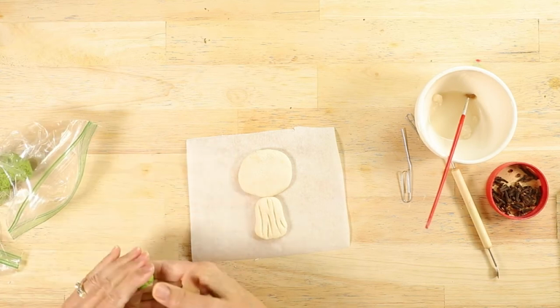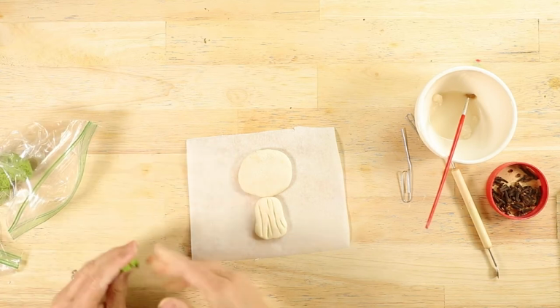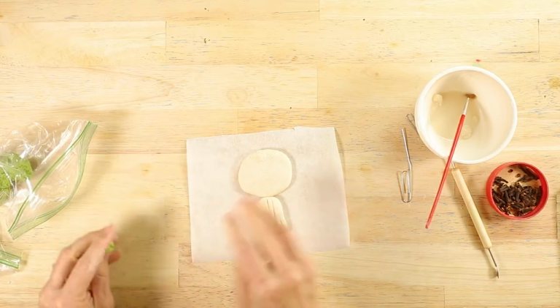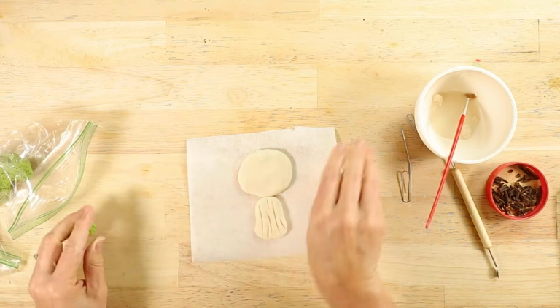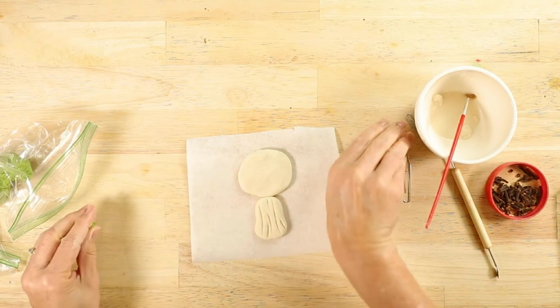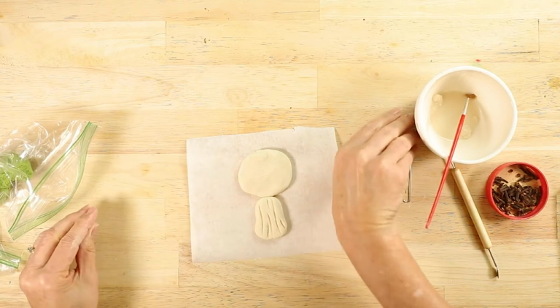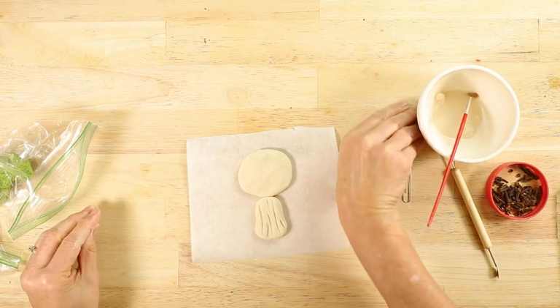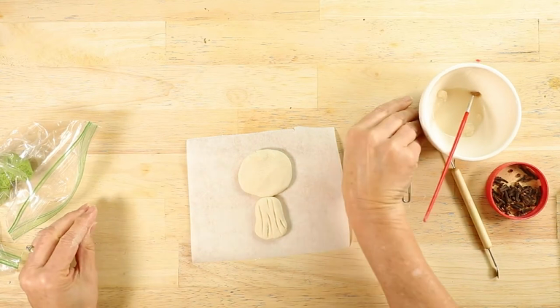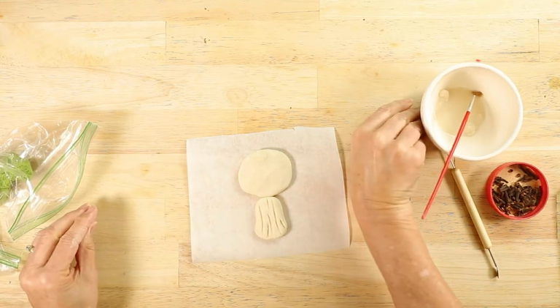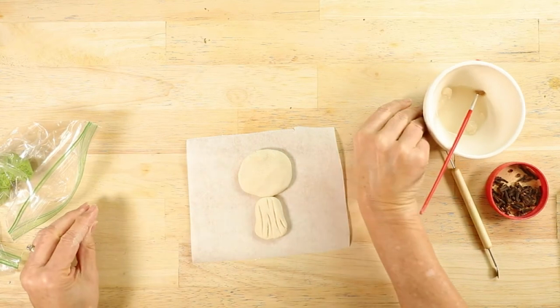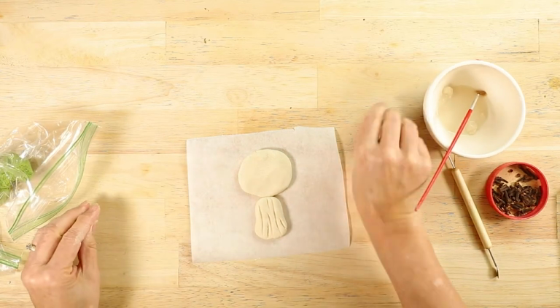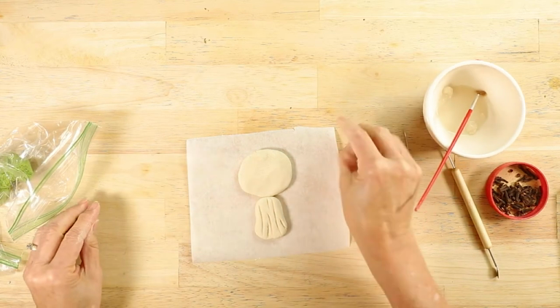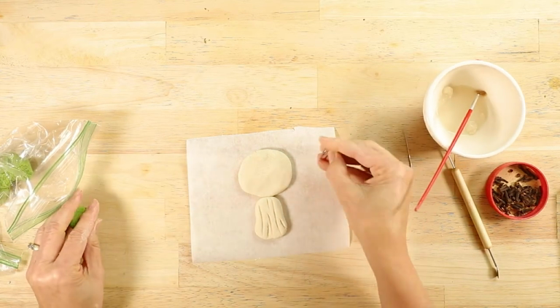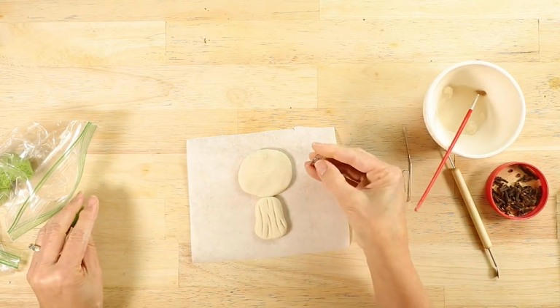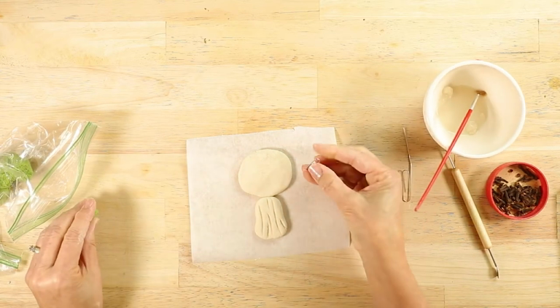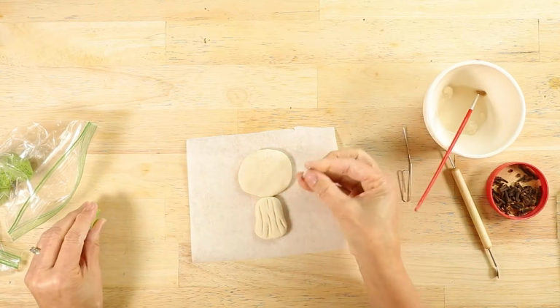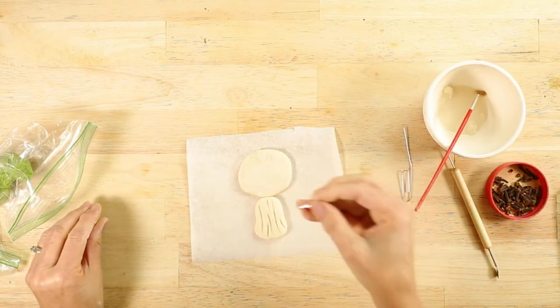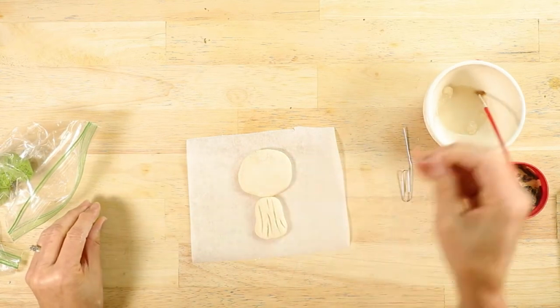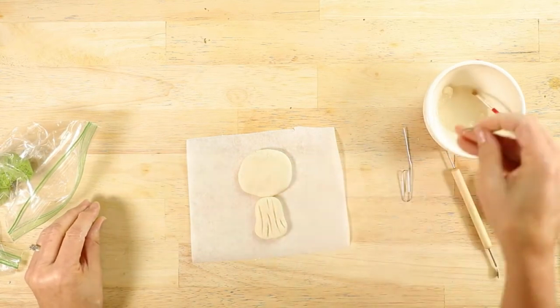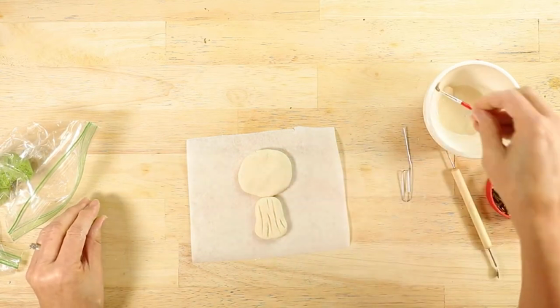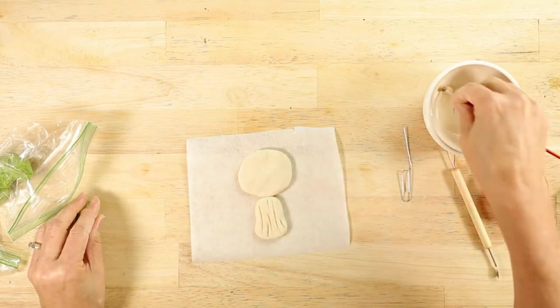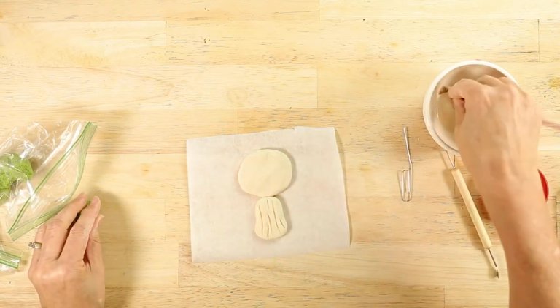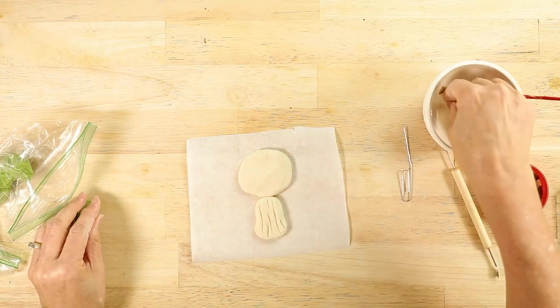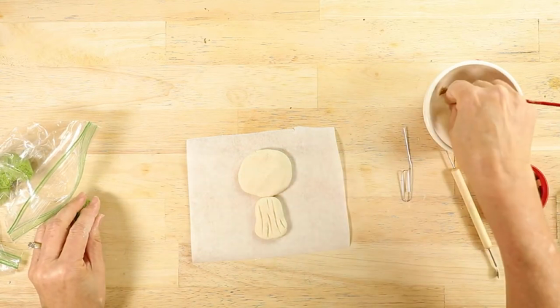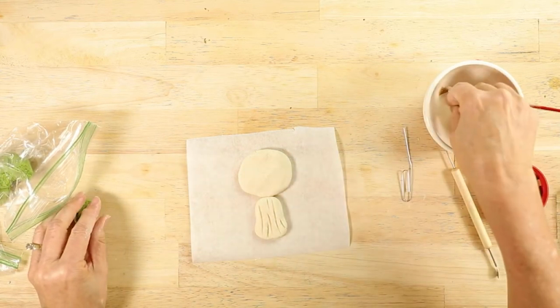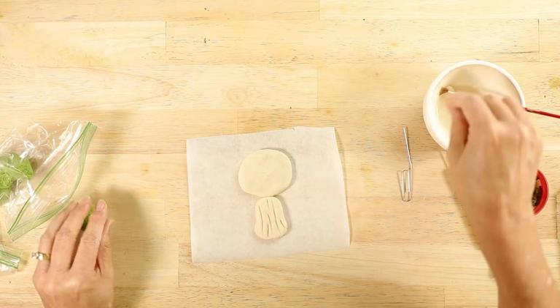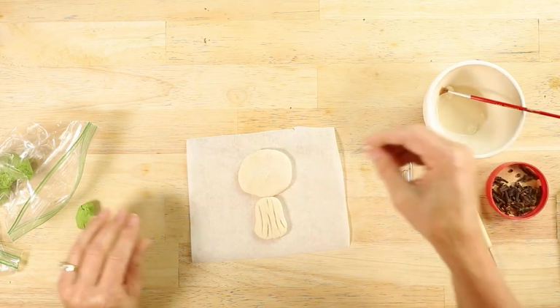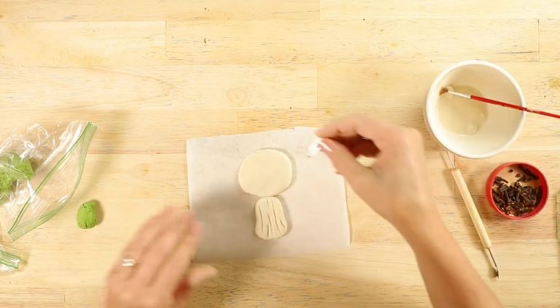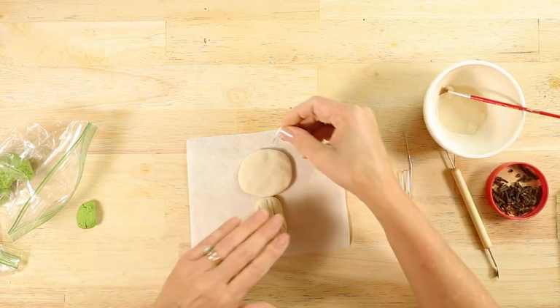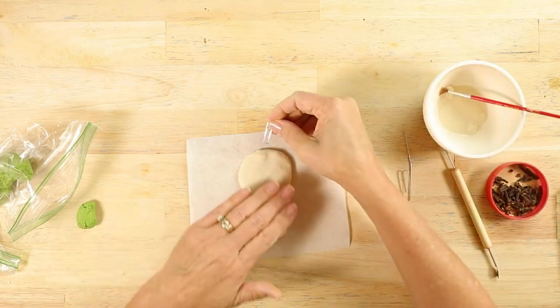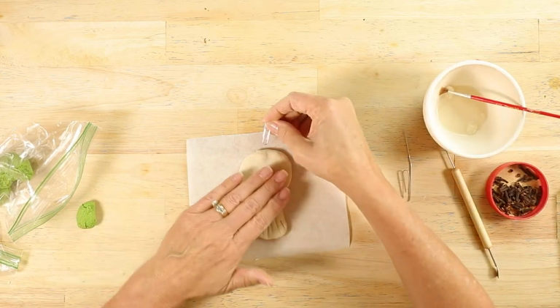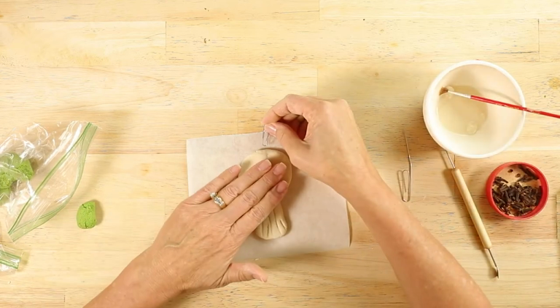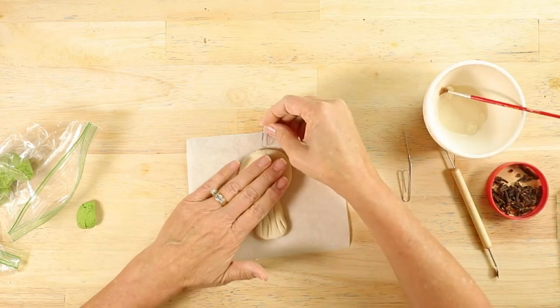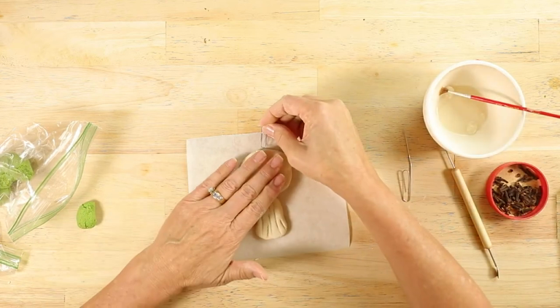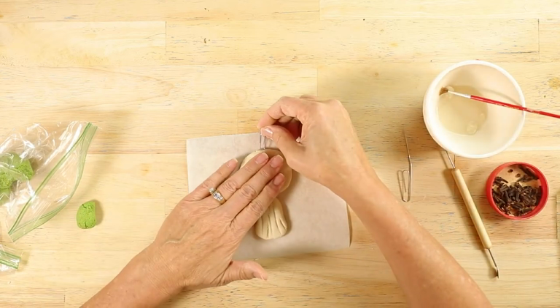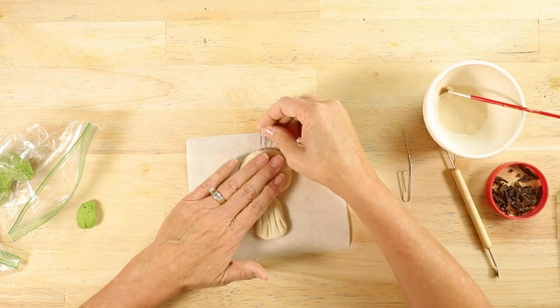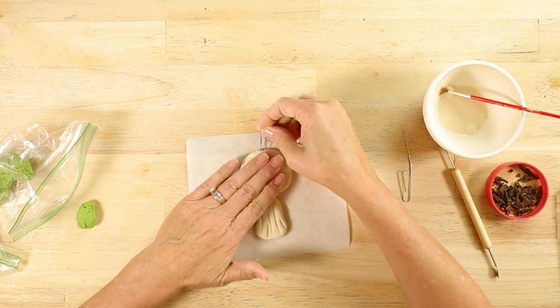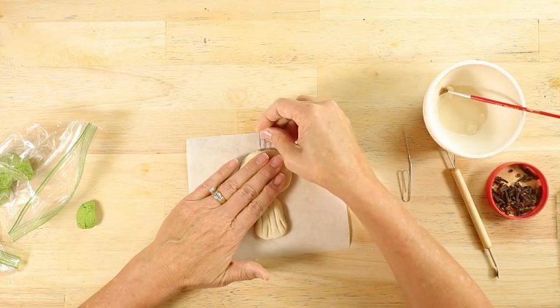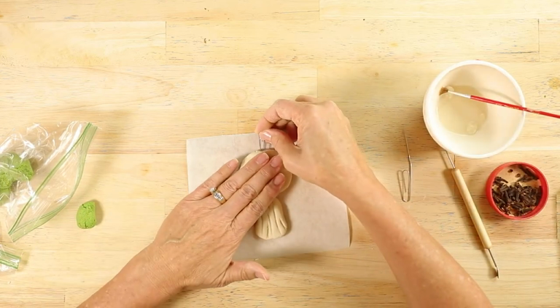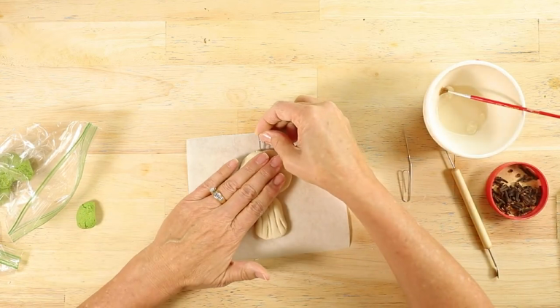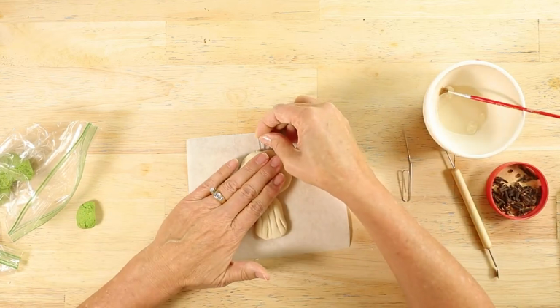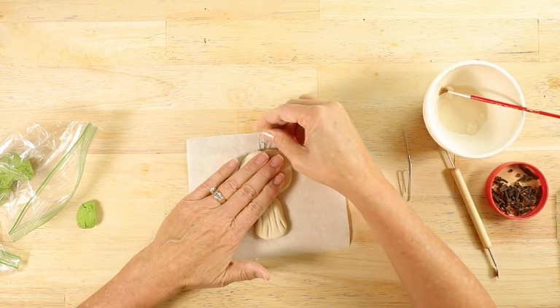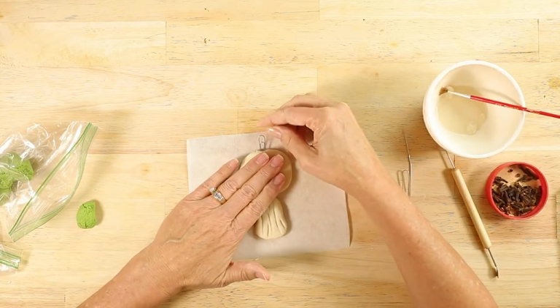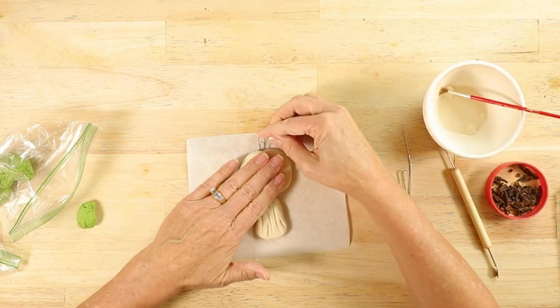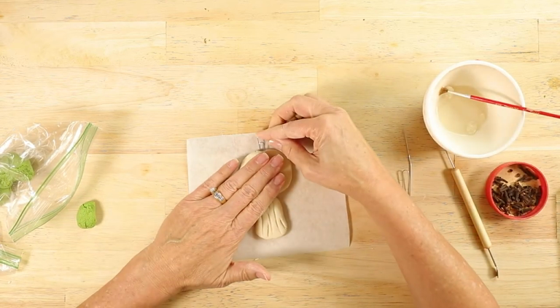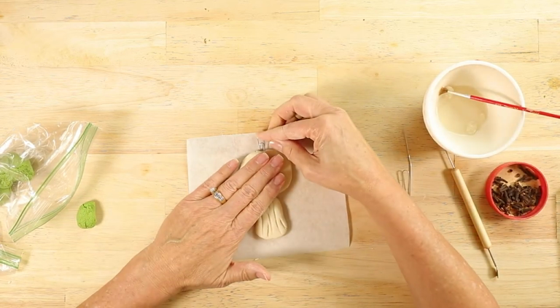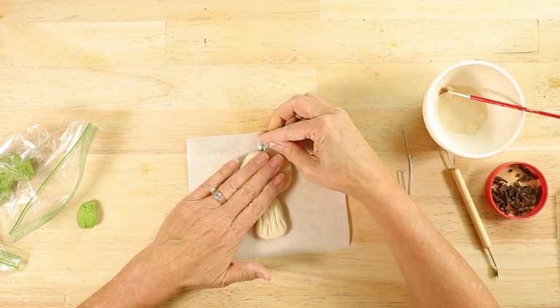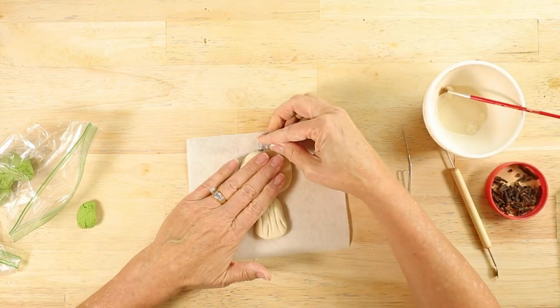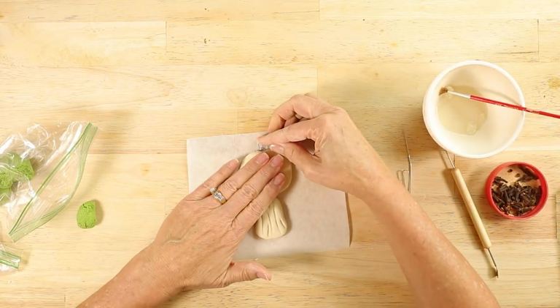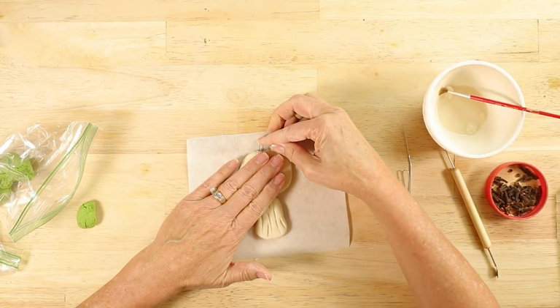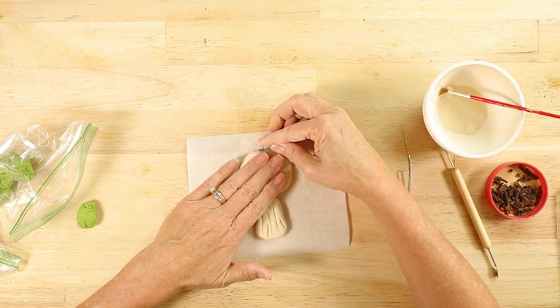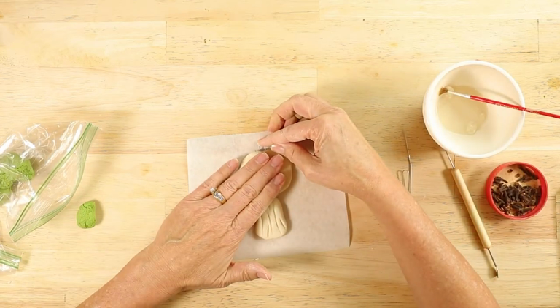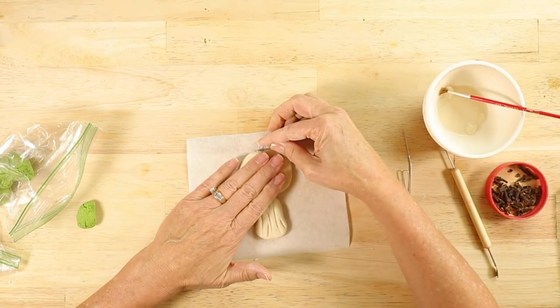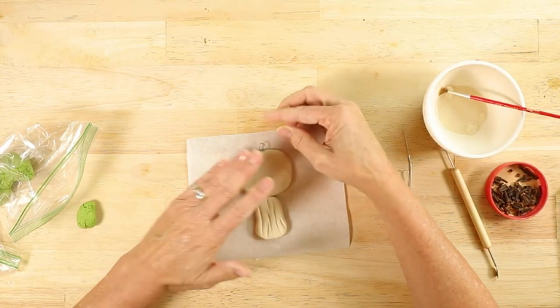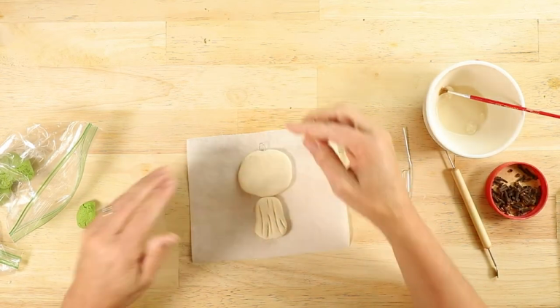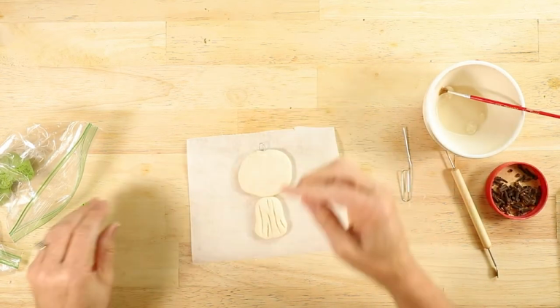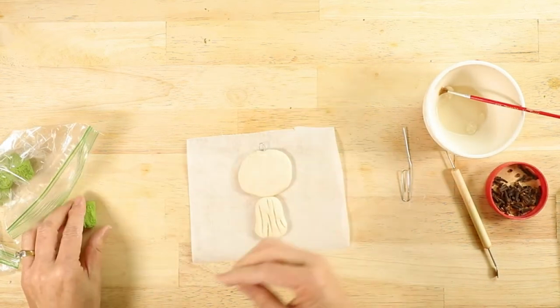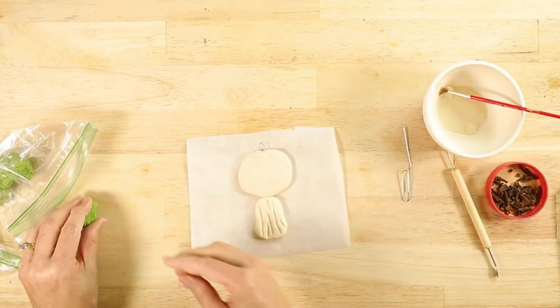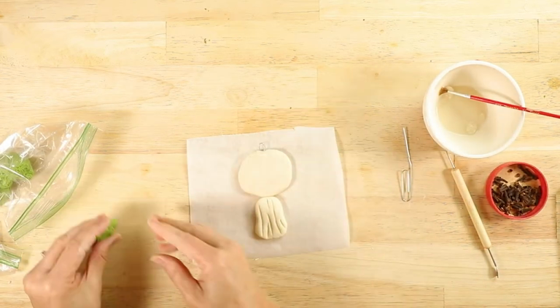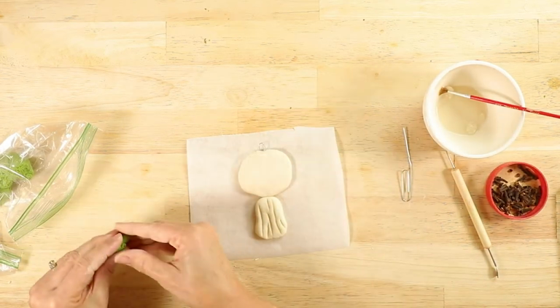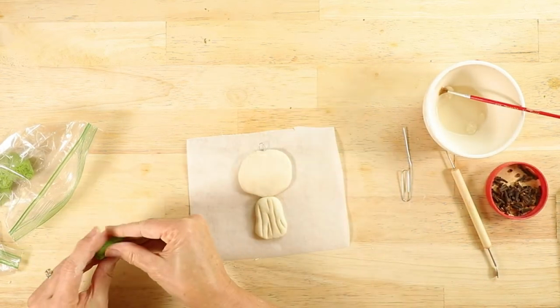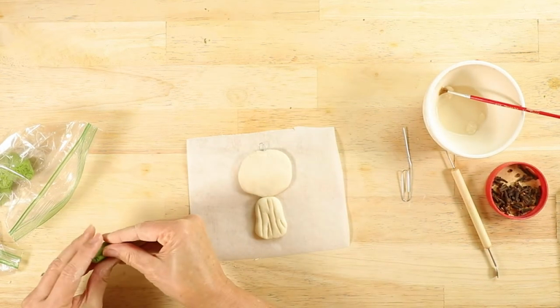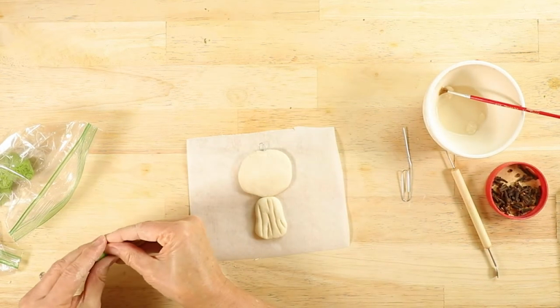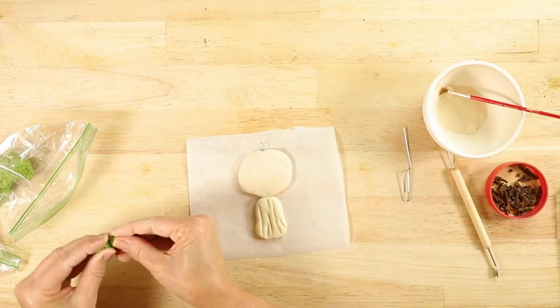Before we start to mold the leaves, let's place the paperclip into the top portion so we can attach a ribbon.